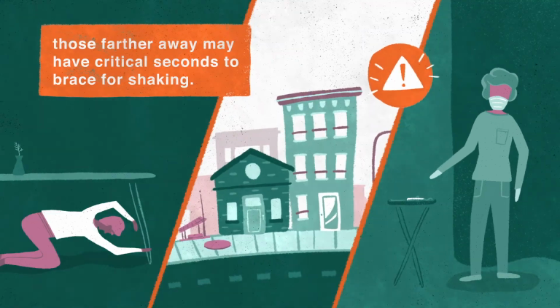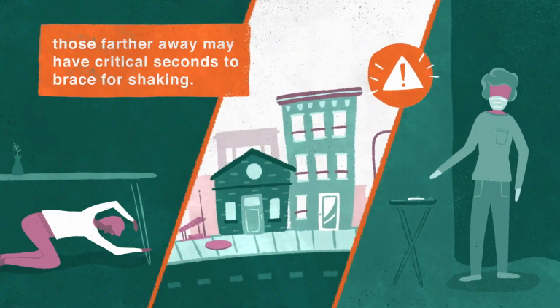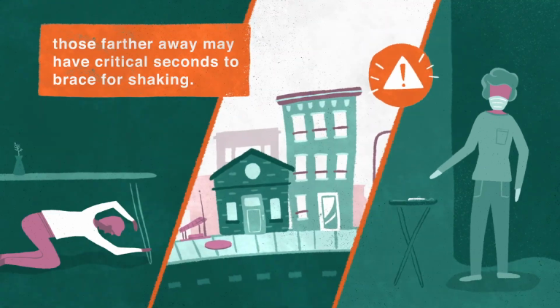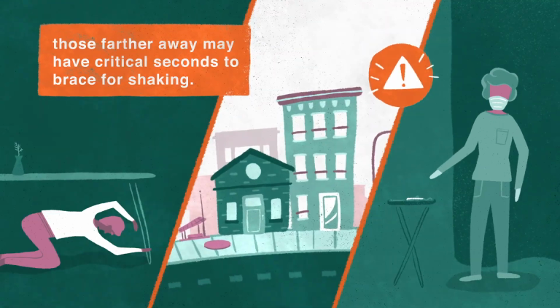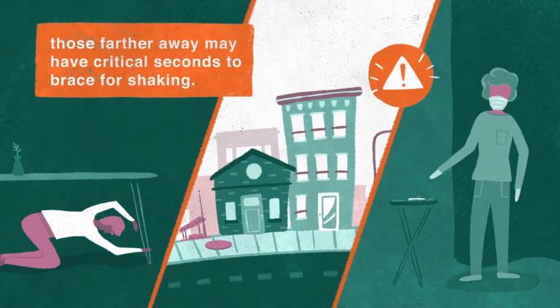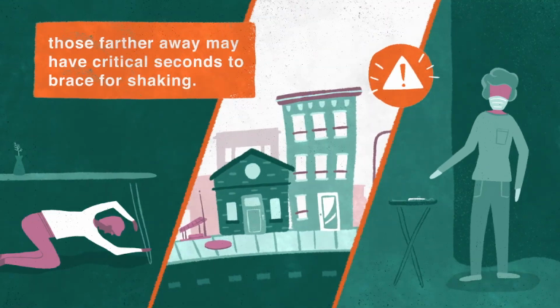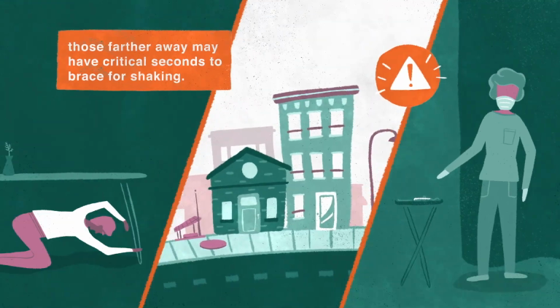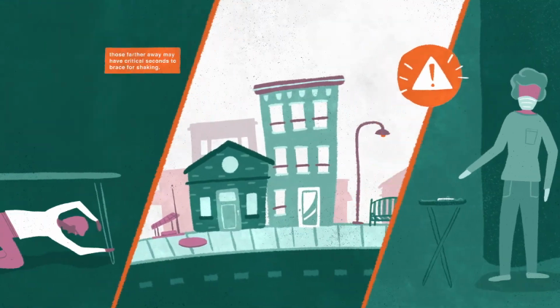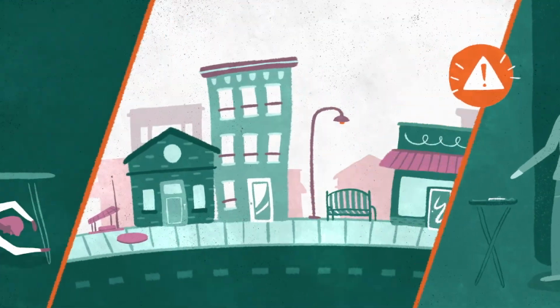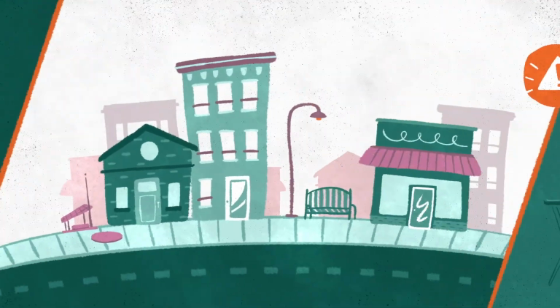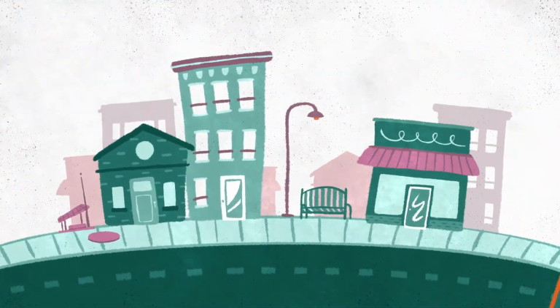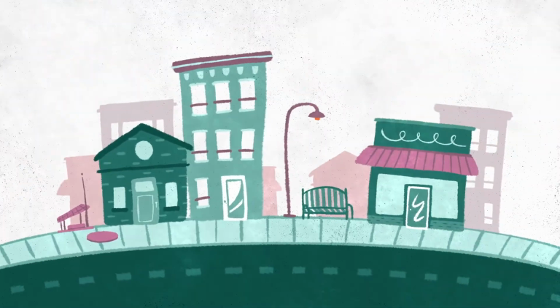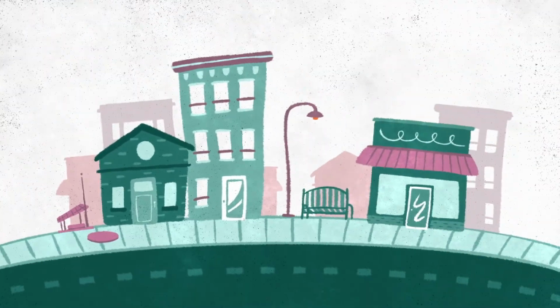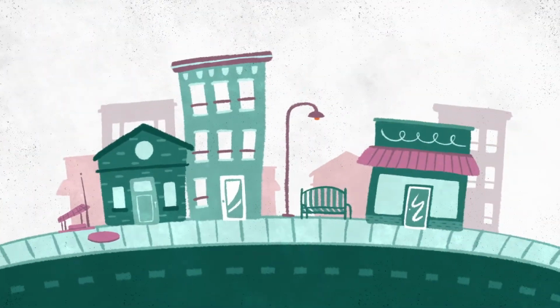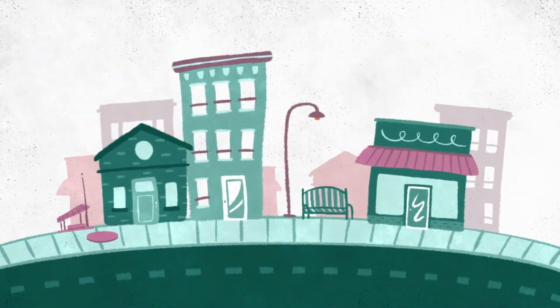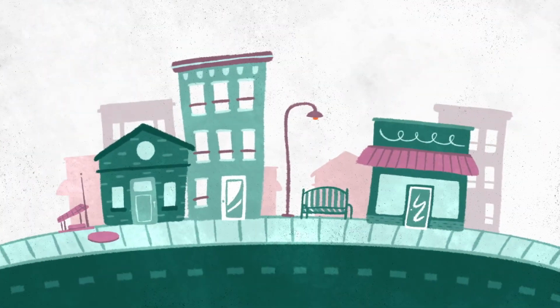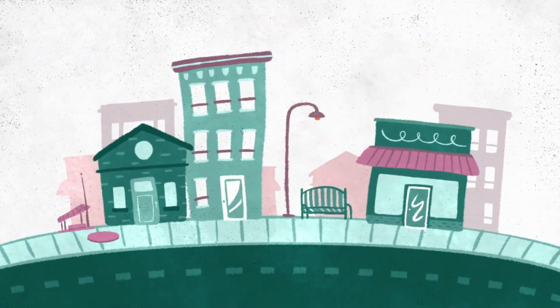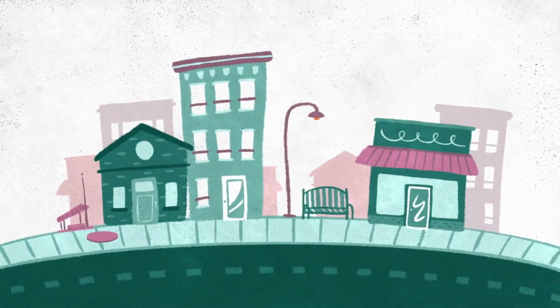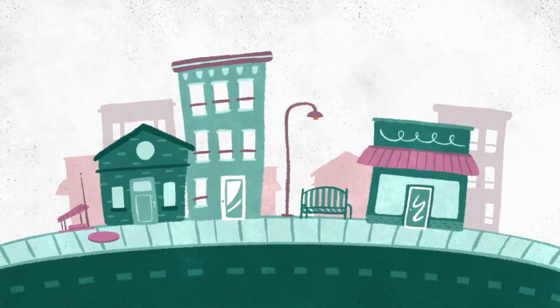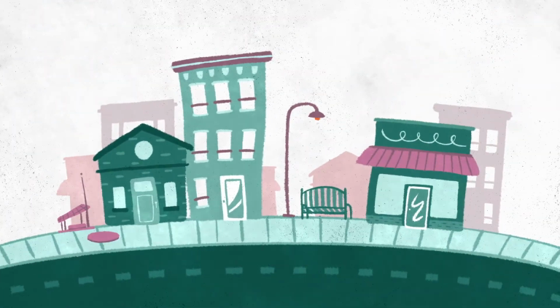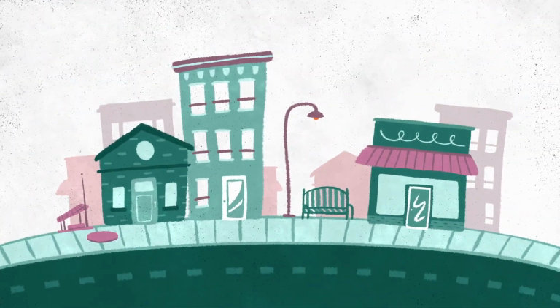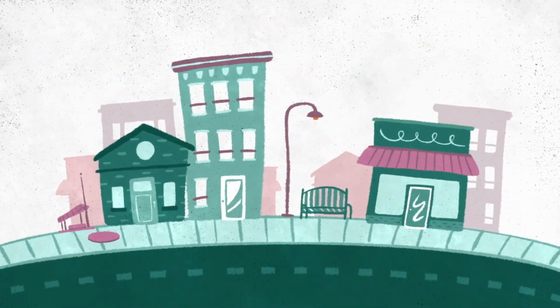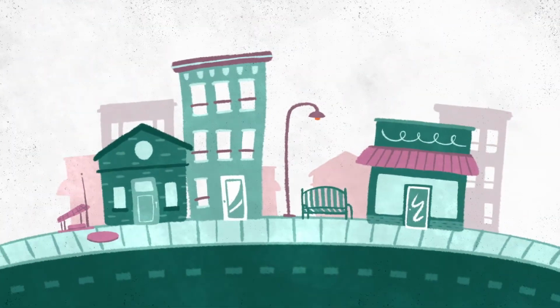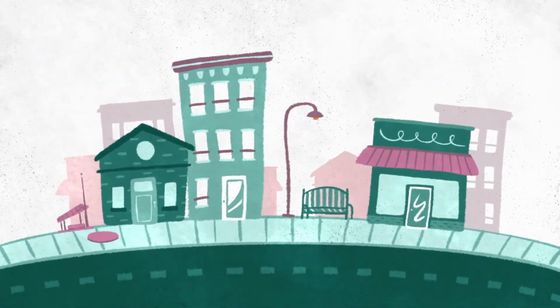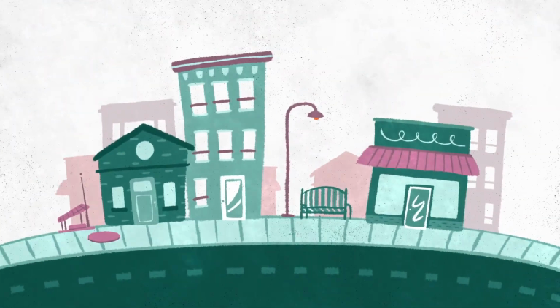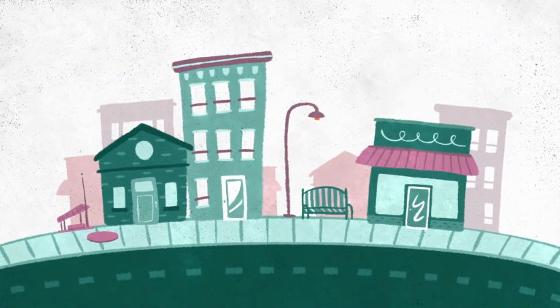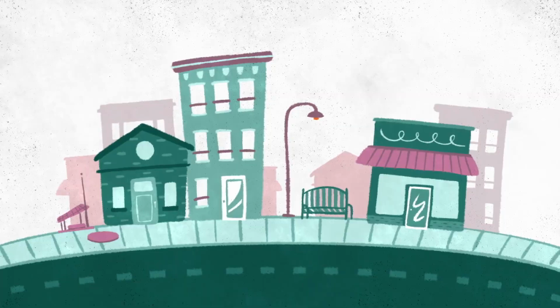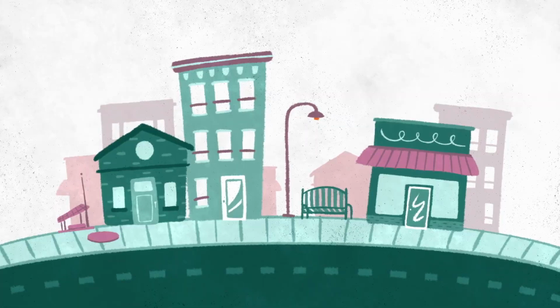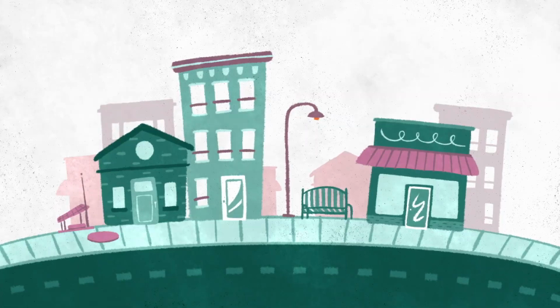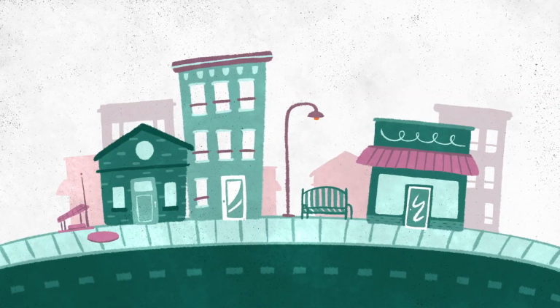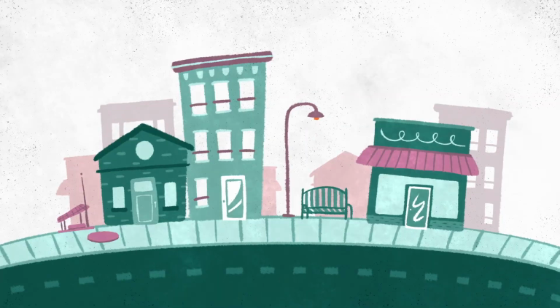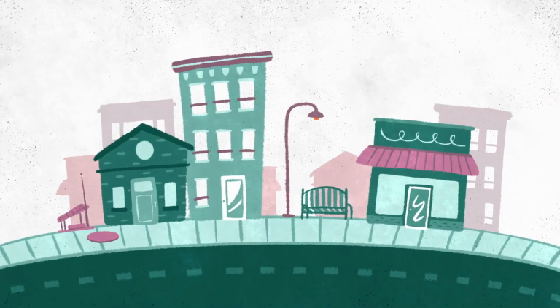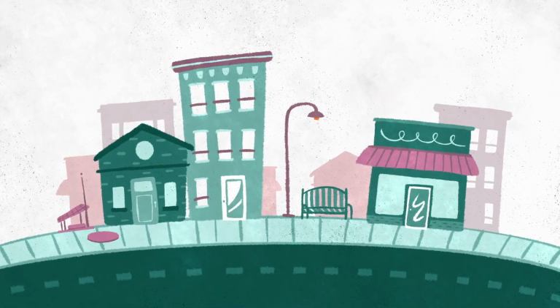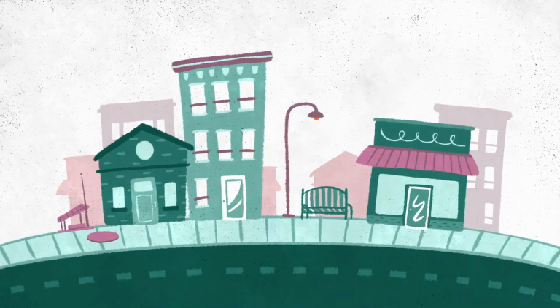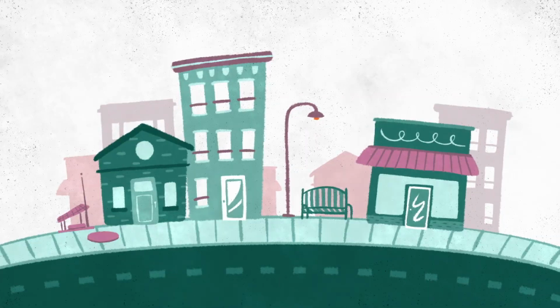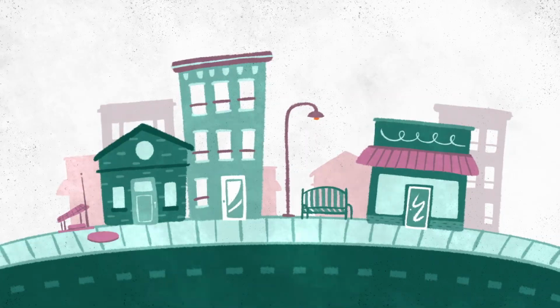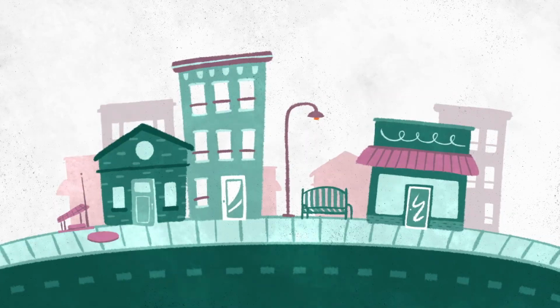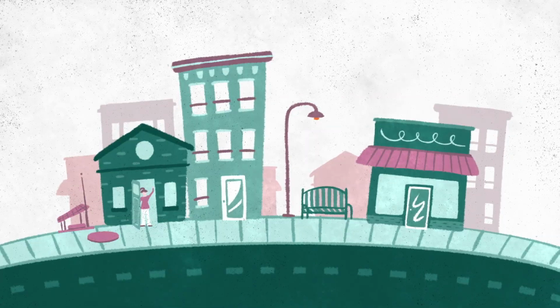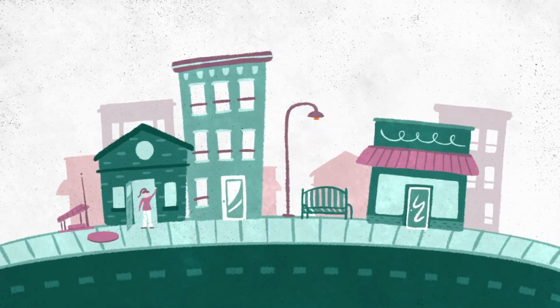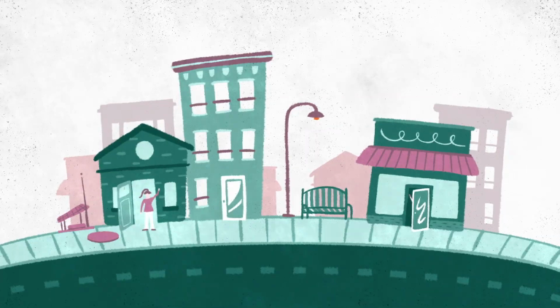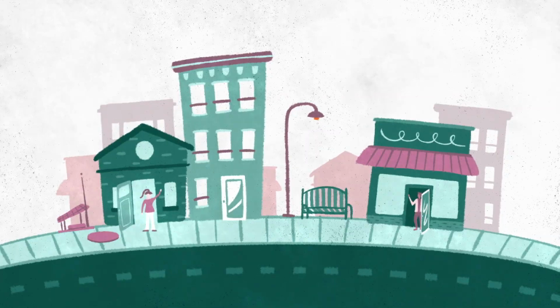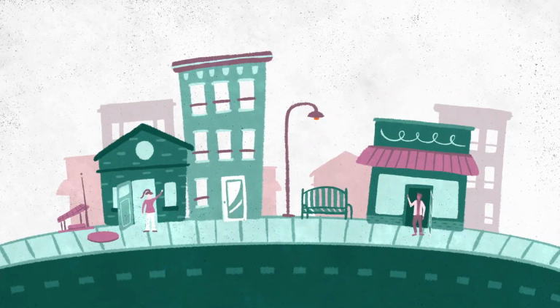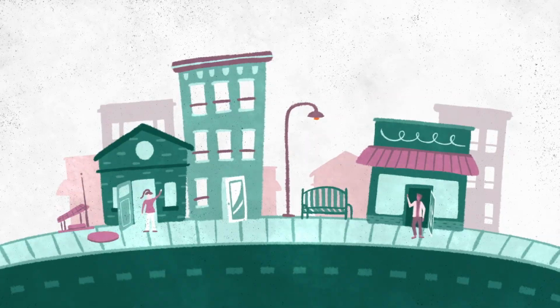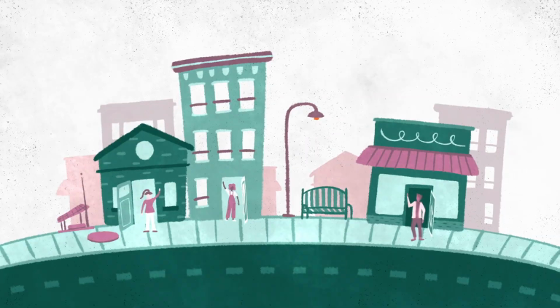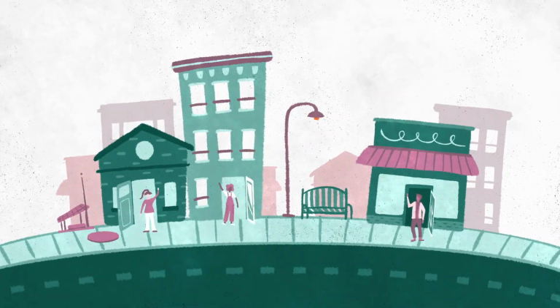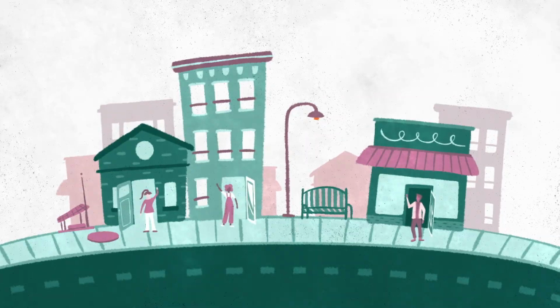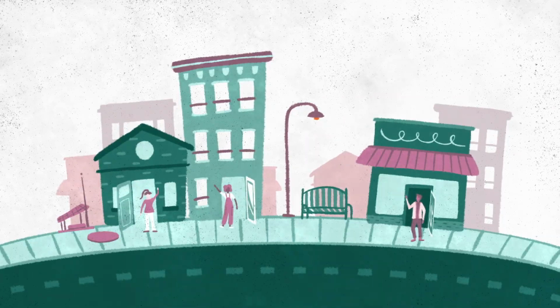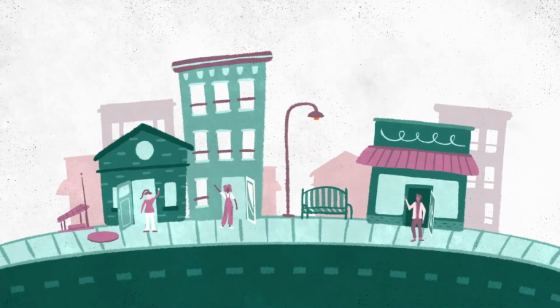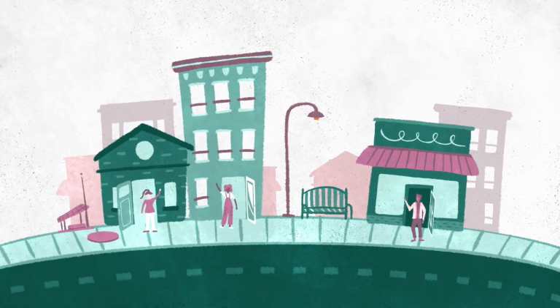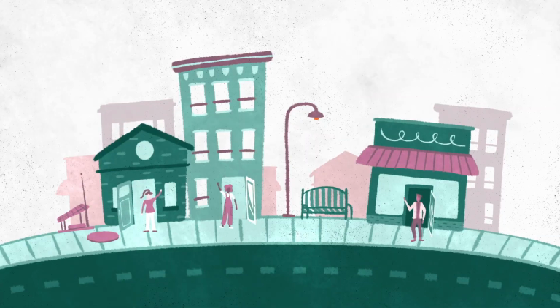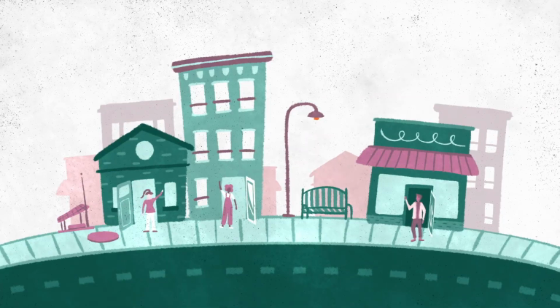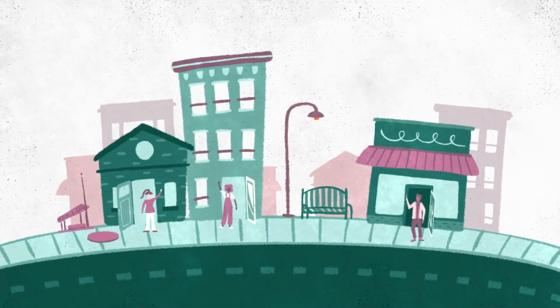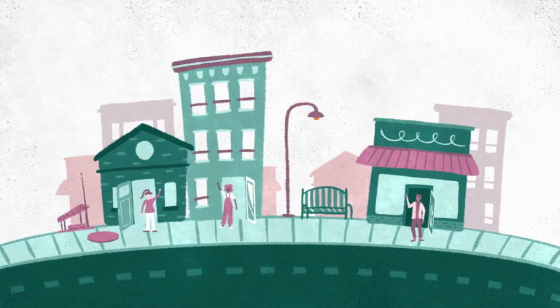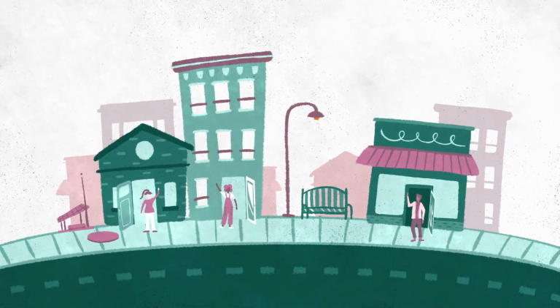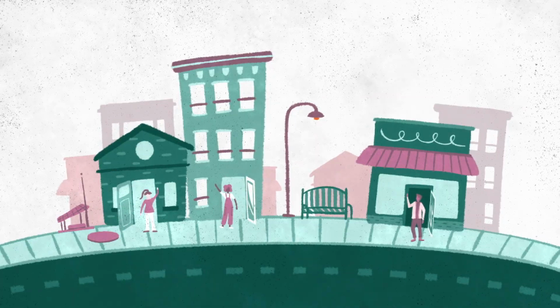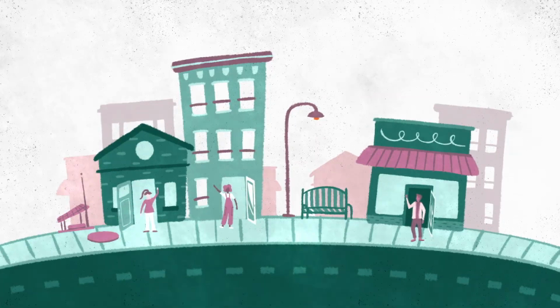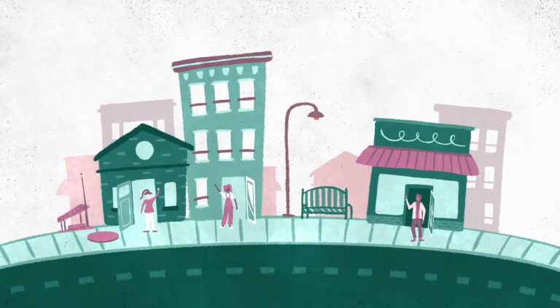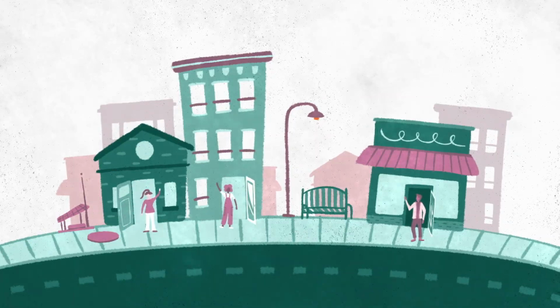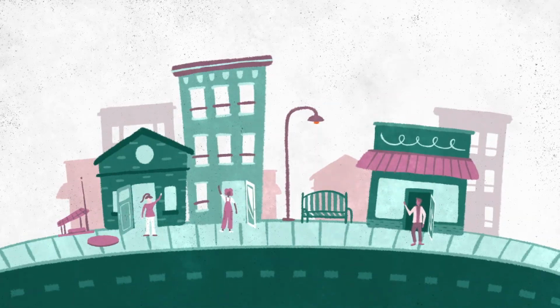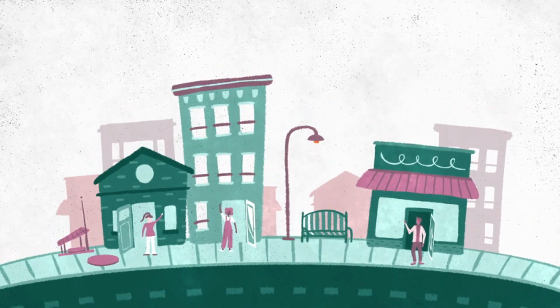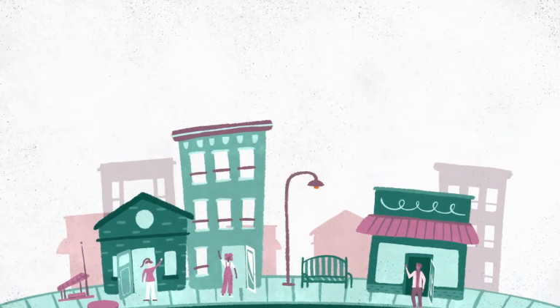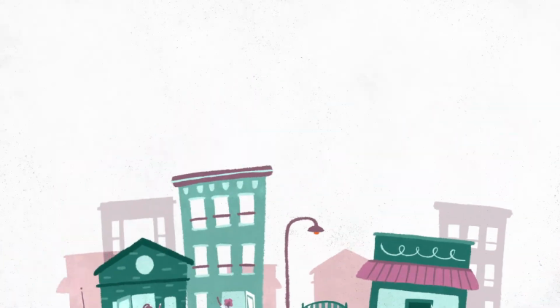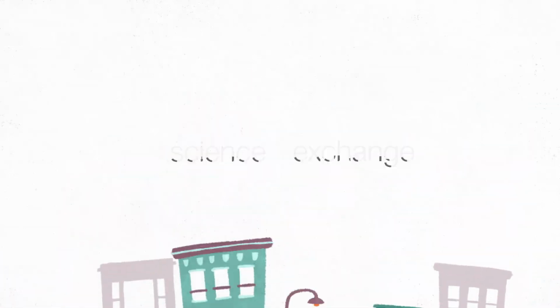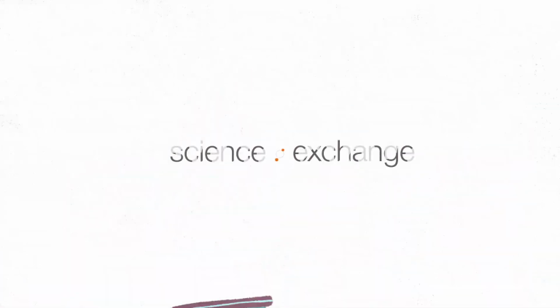These alerts can also be used to slow trains or shut off gas lines, helping prevent some of the injuries and damage associated with major quakes.